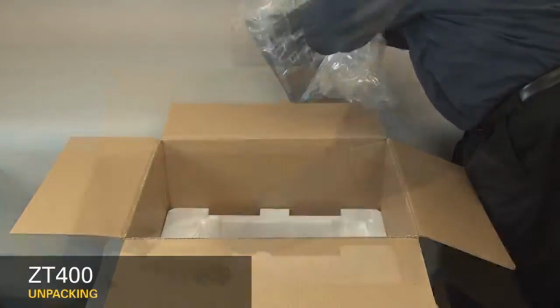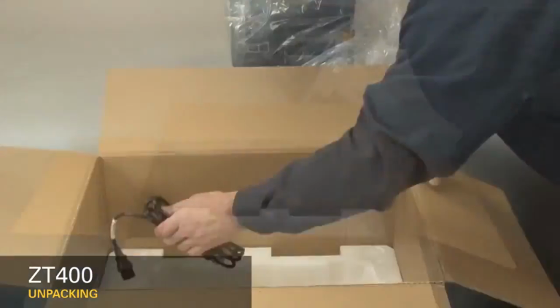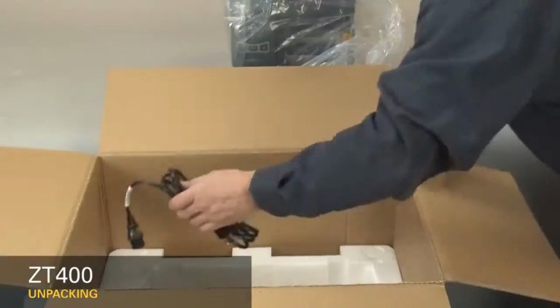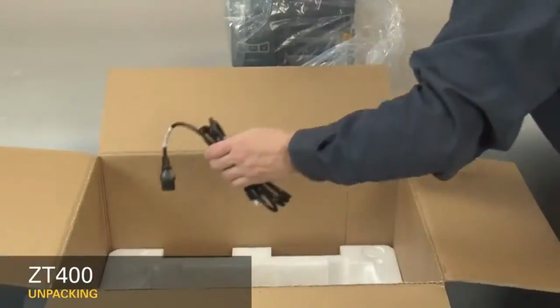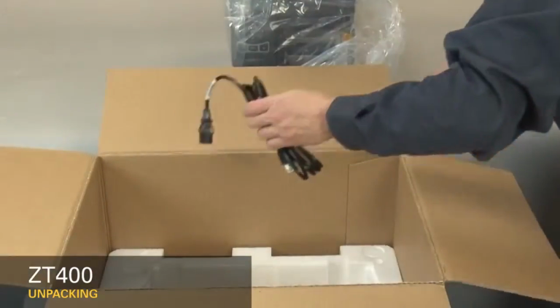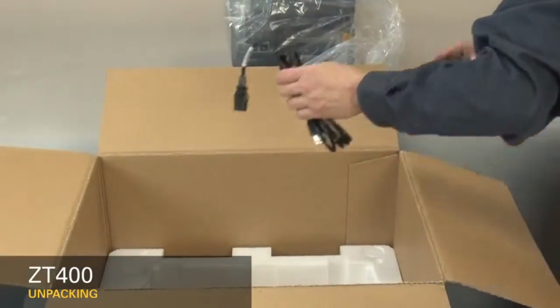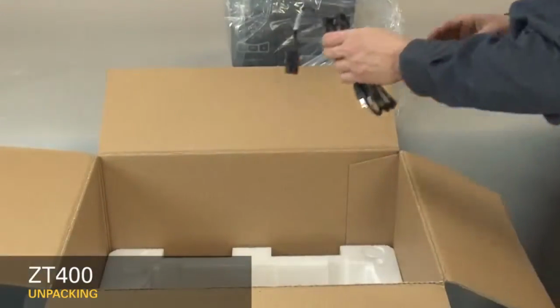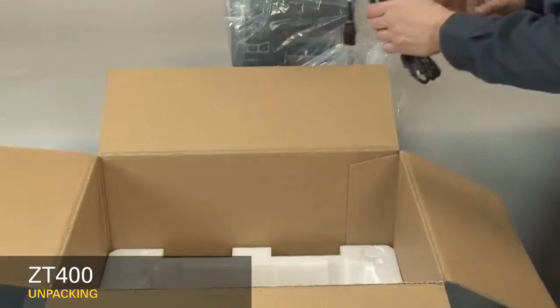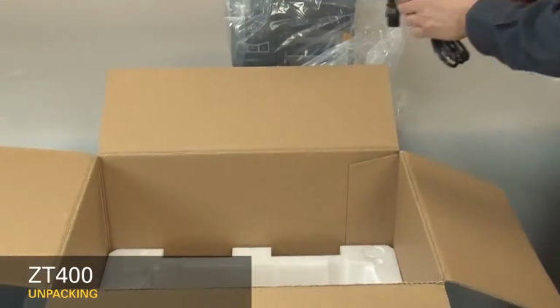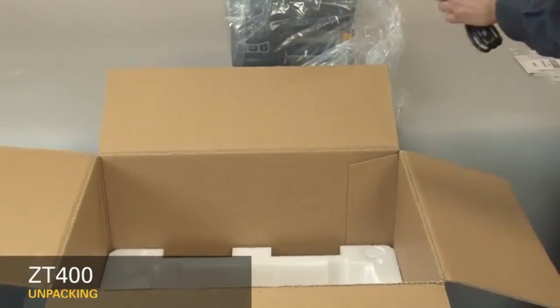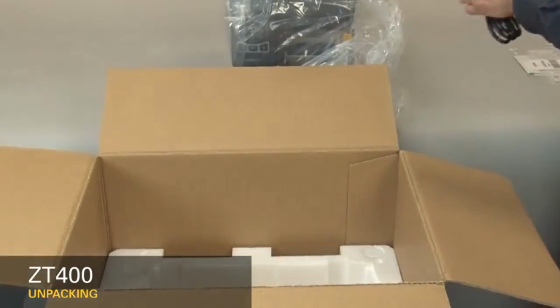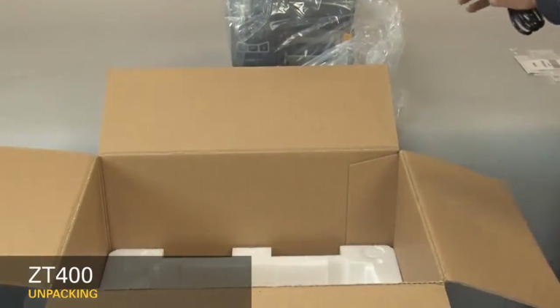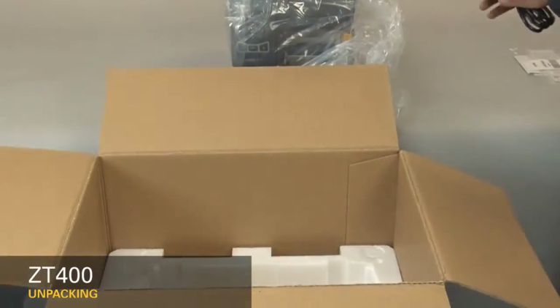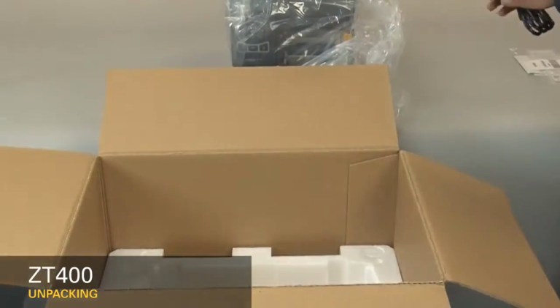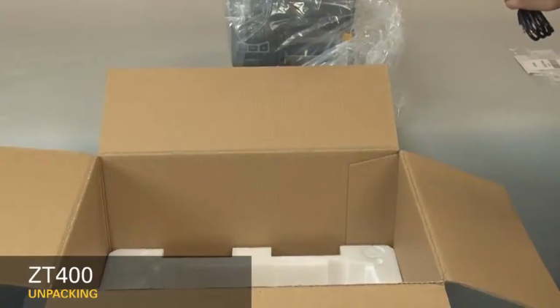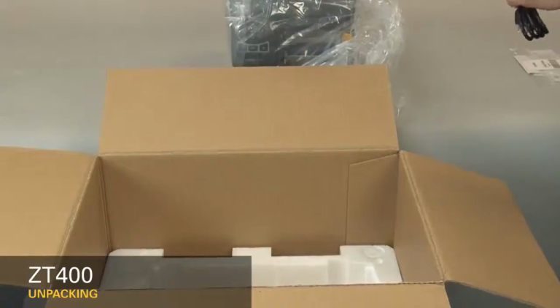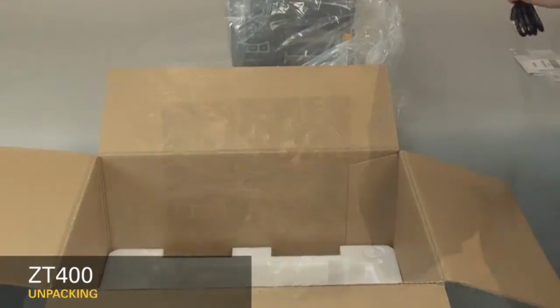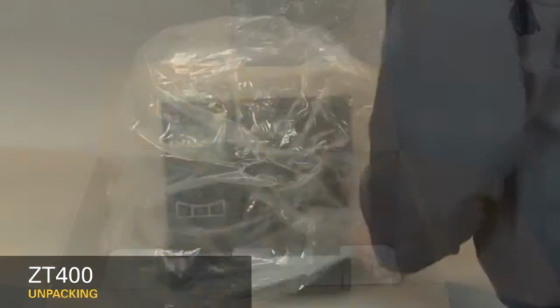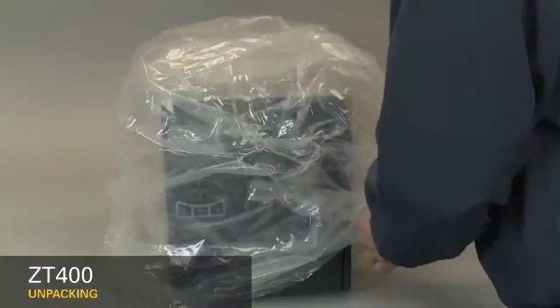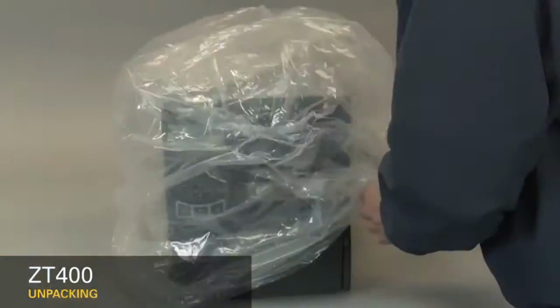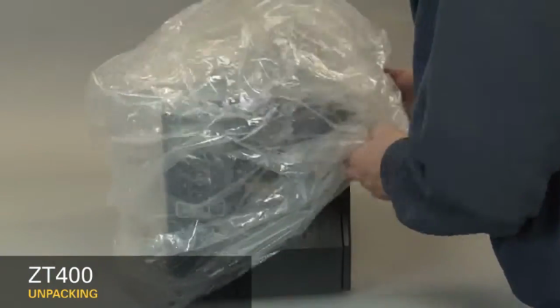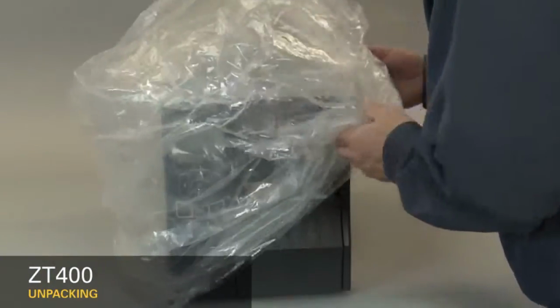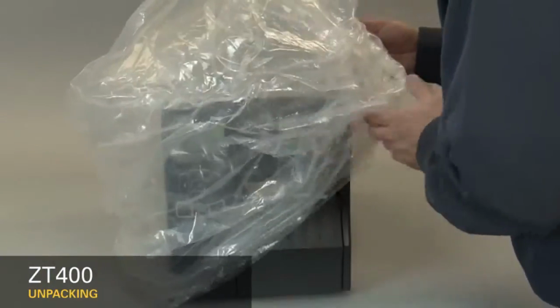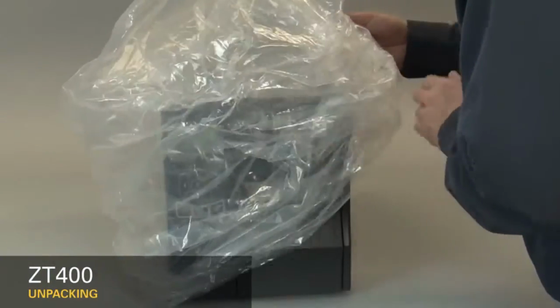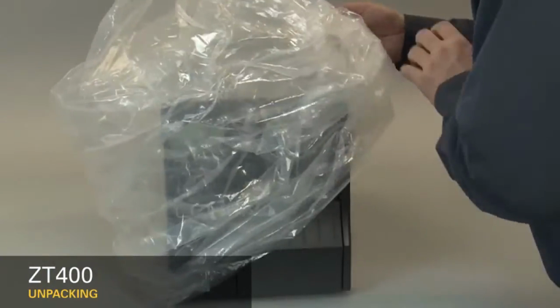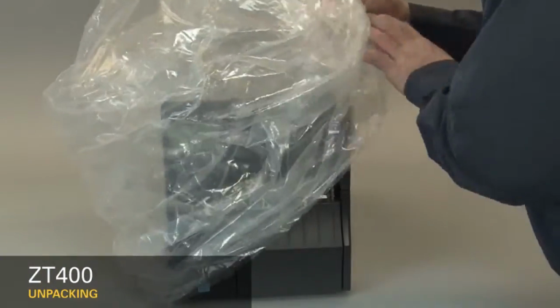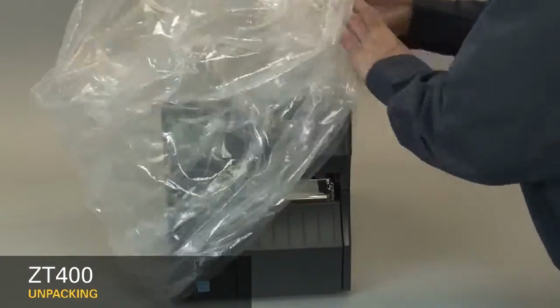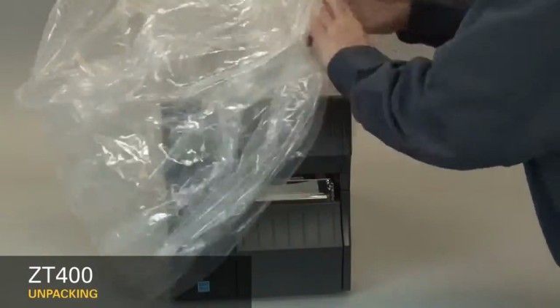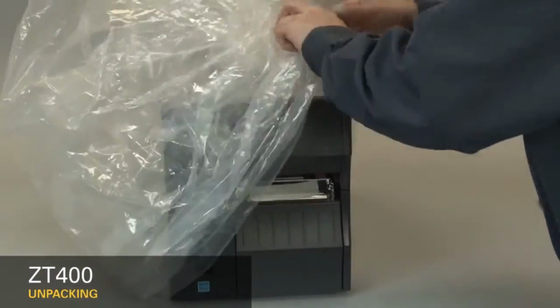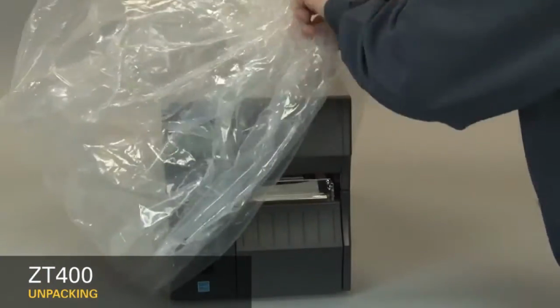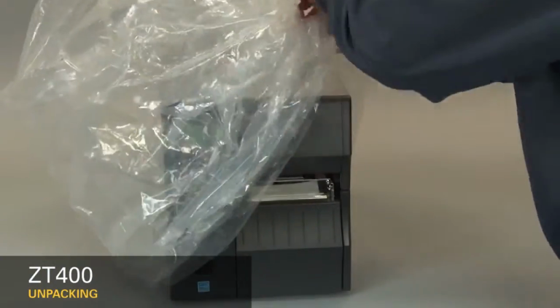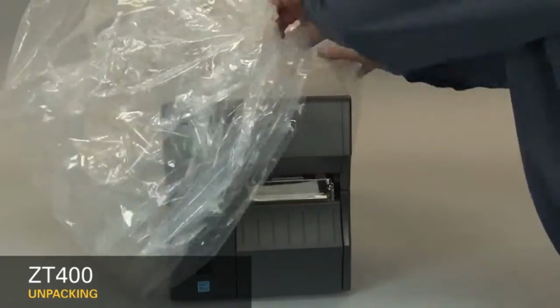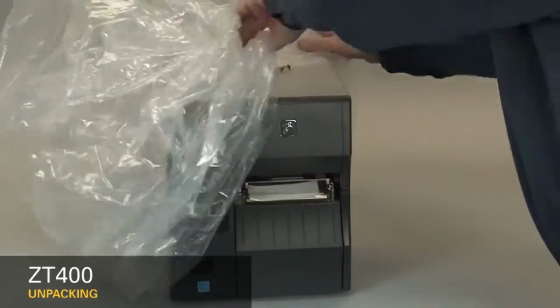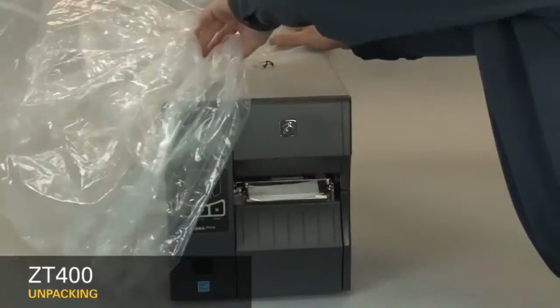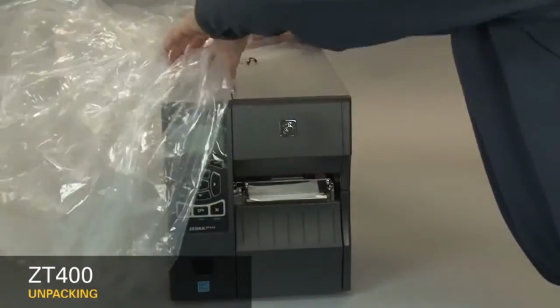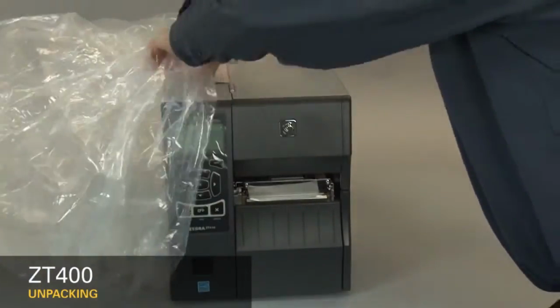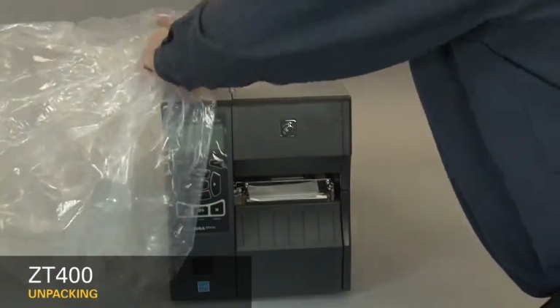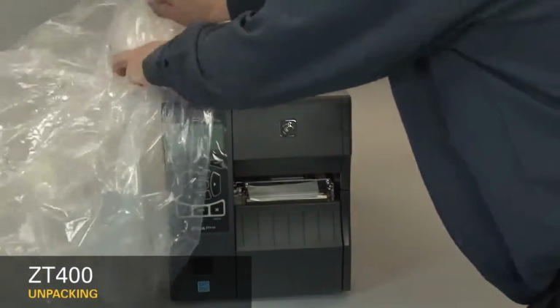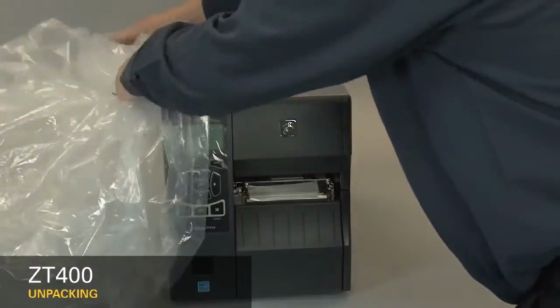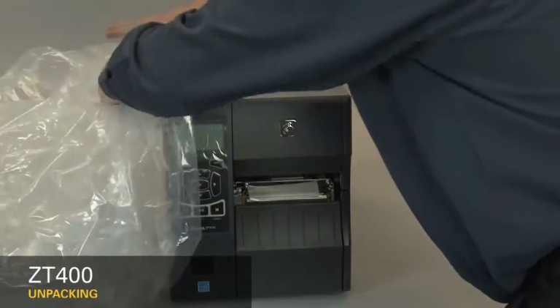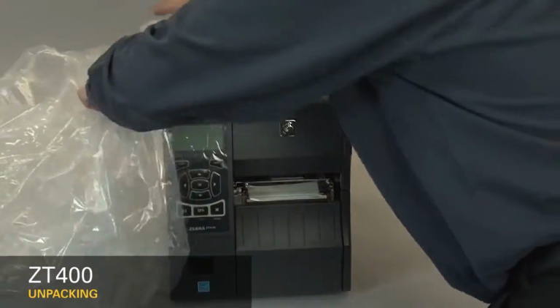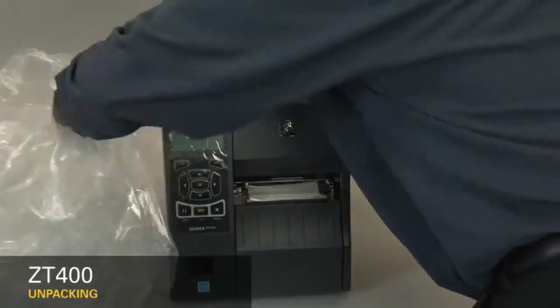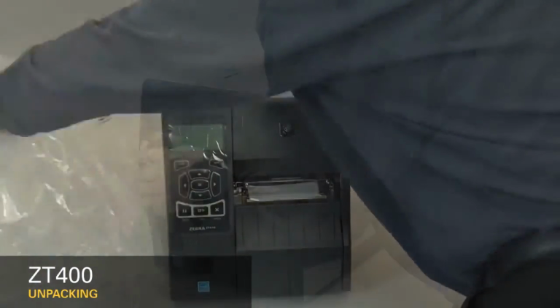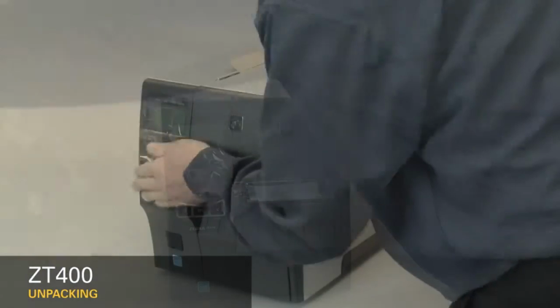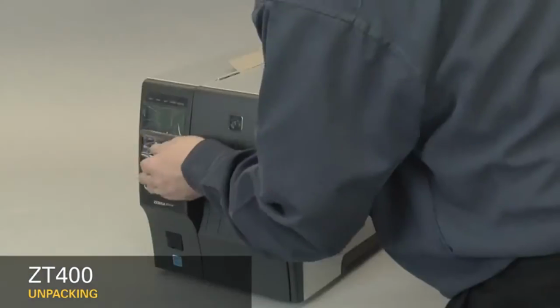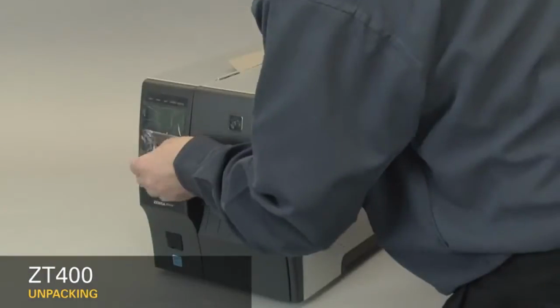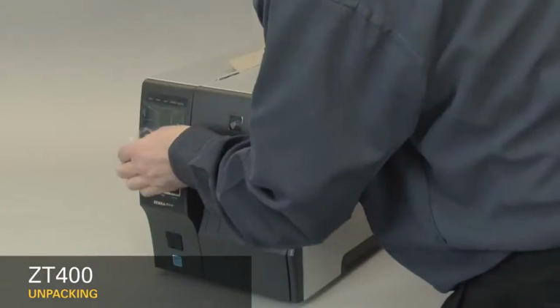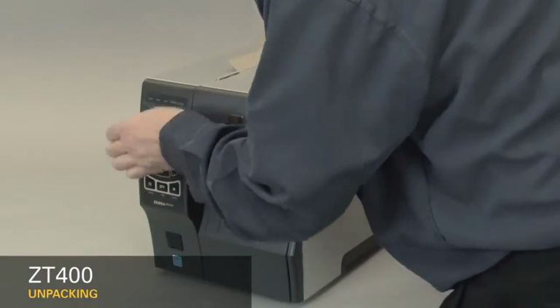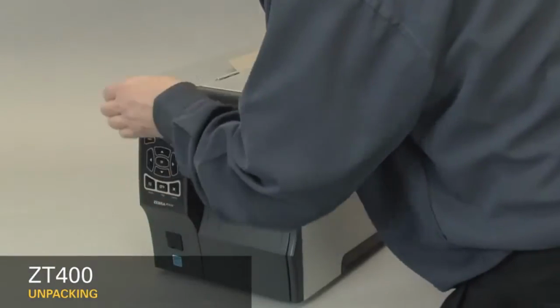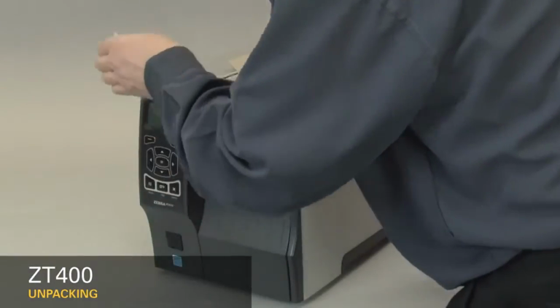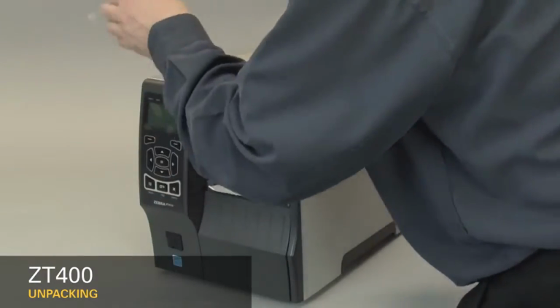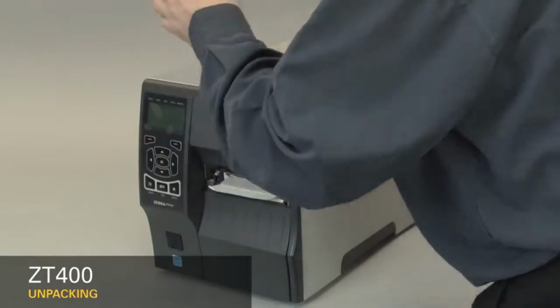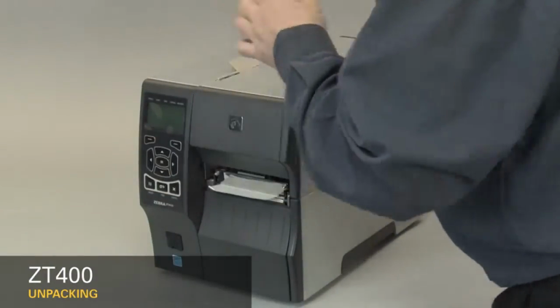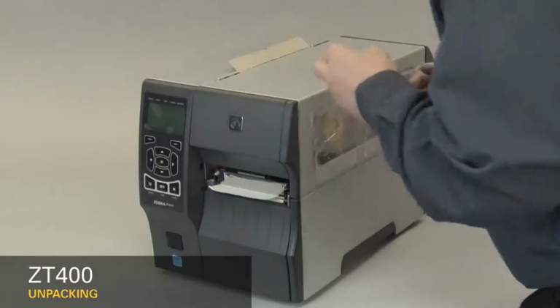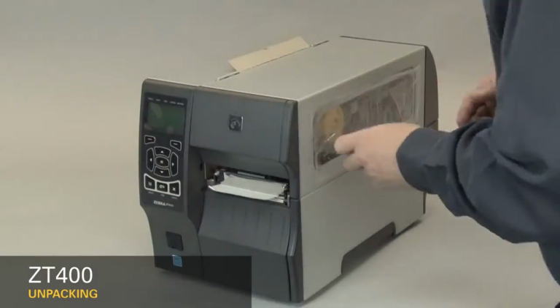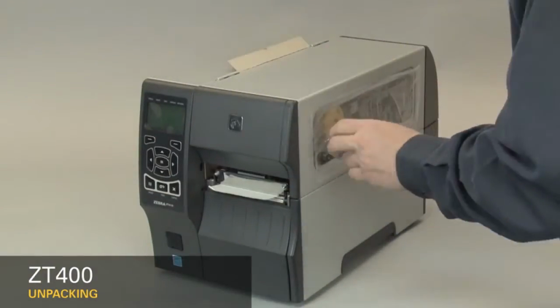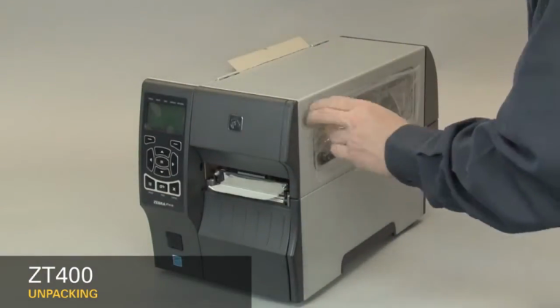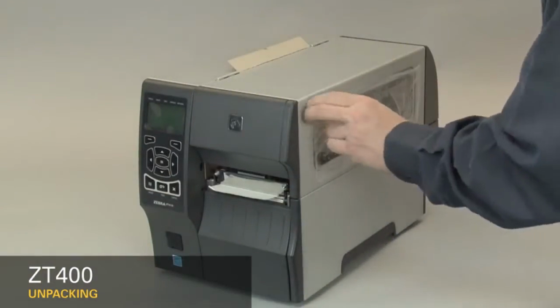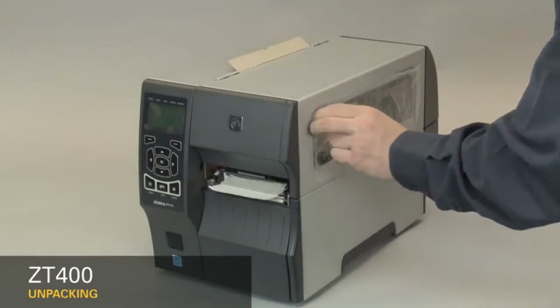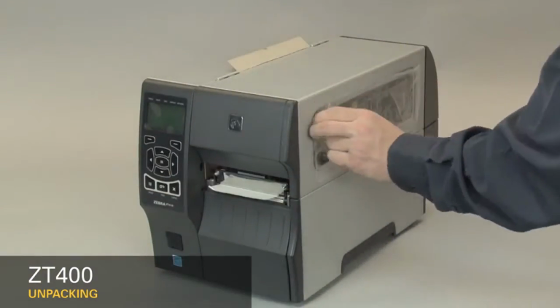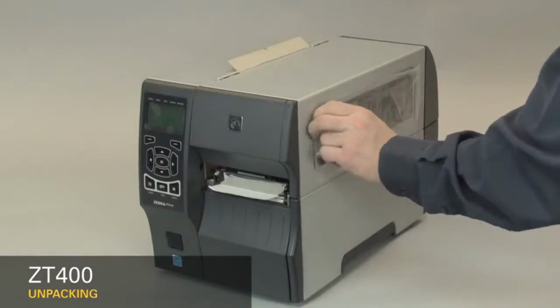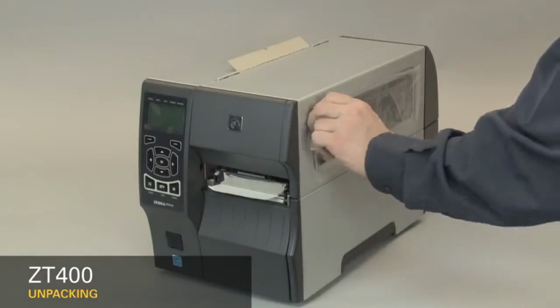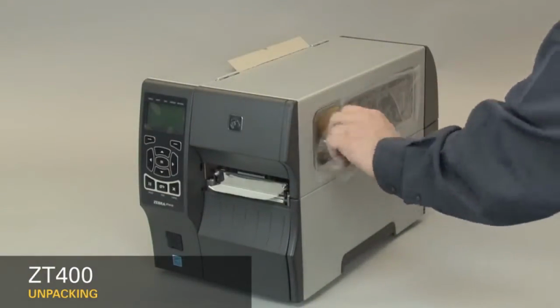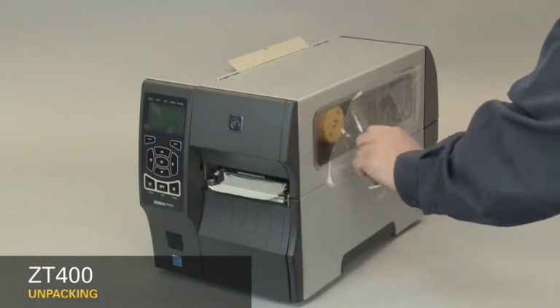Remove the power cord. Remove the plastic bag. Remove the protective film.